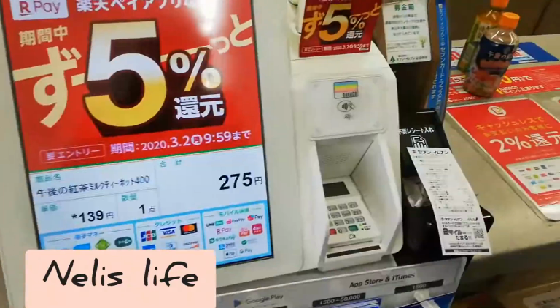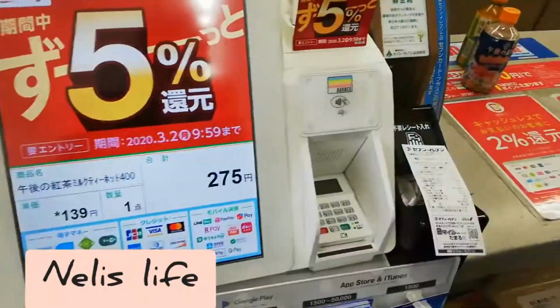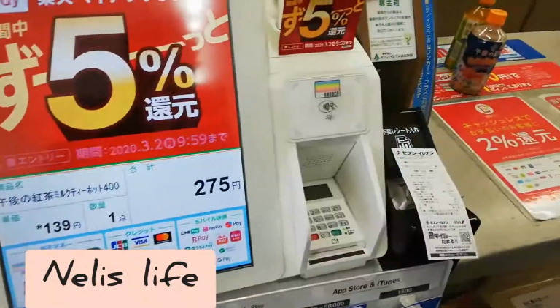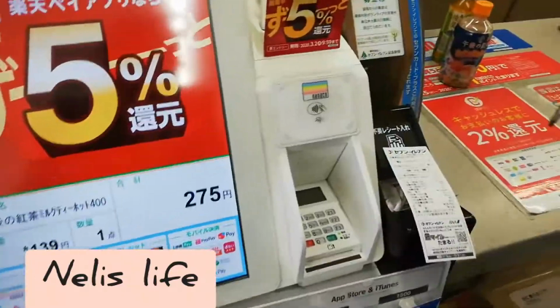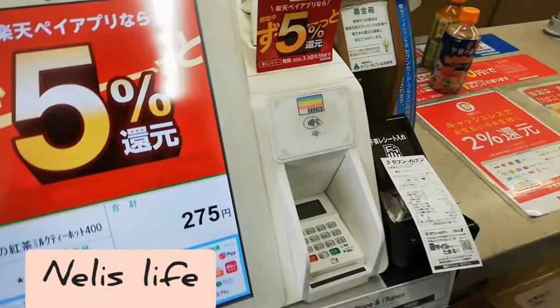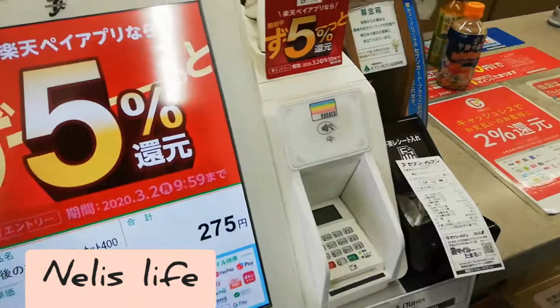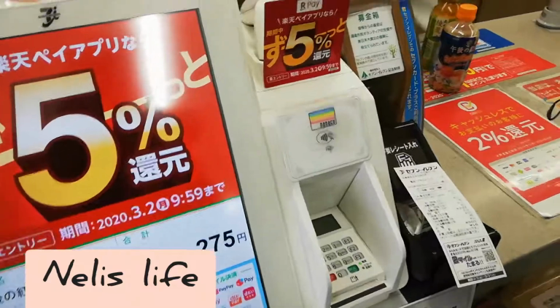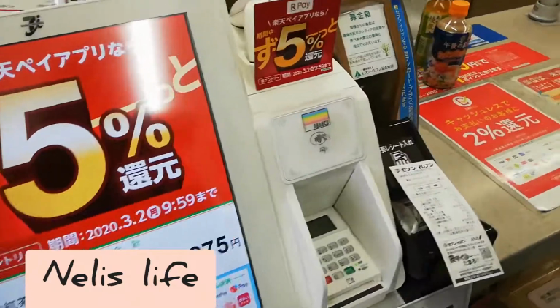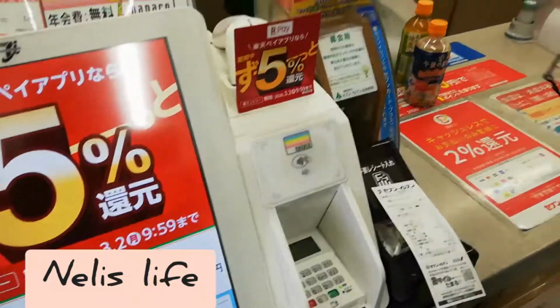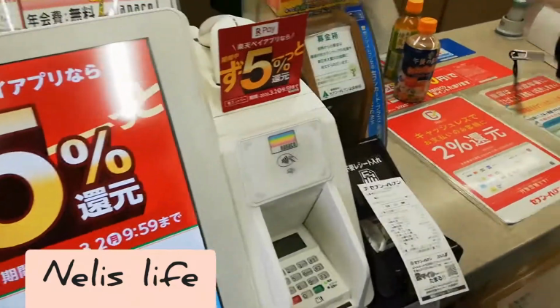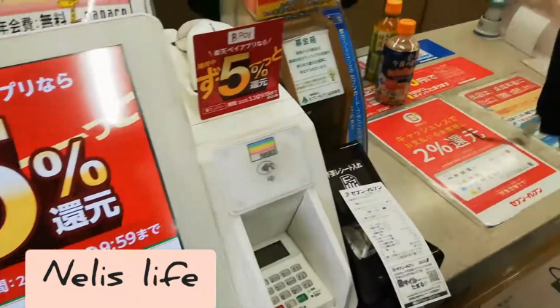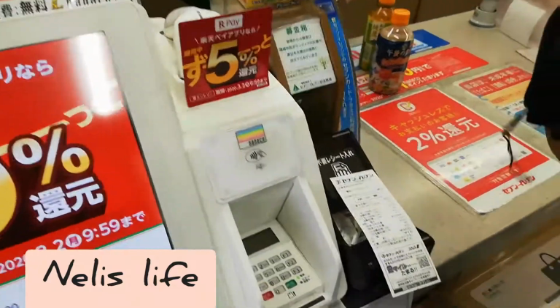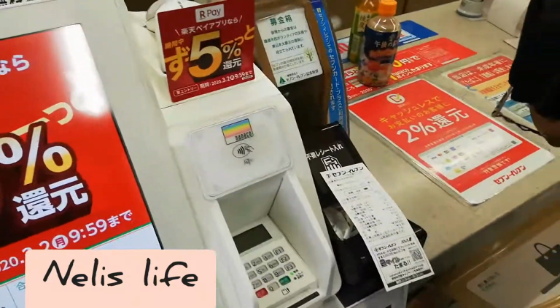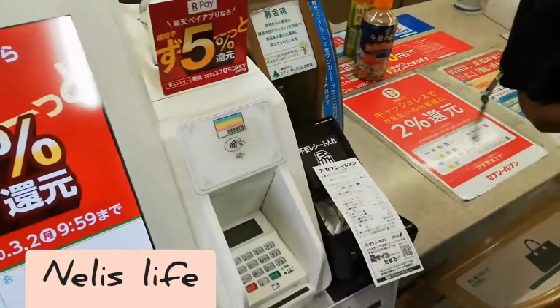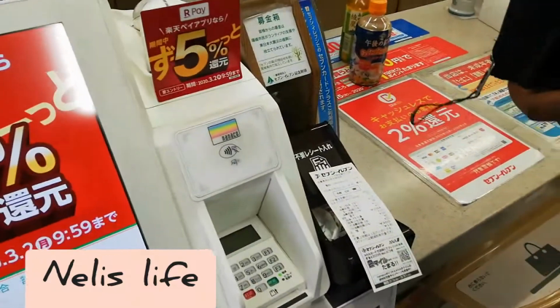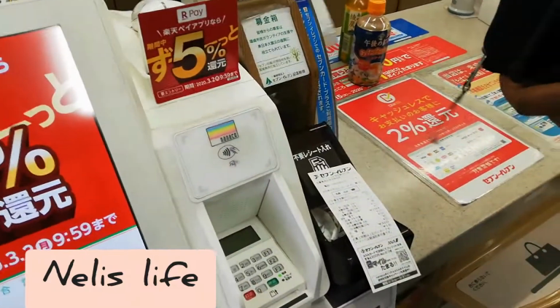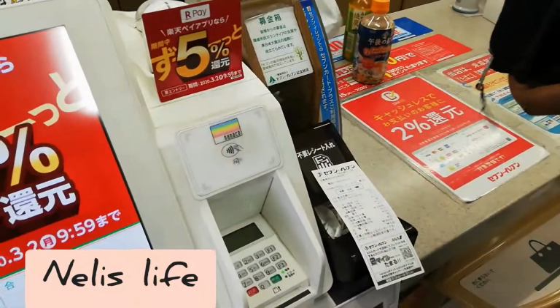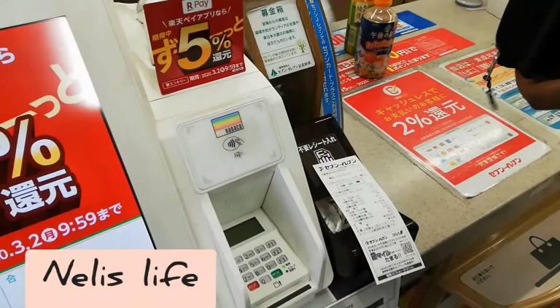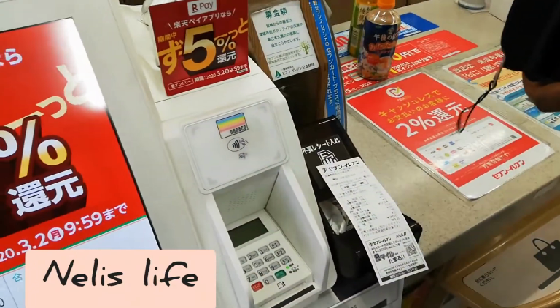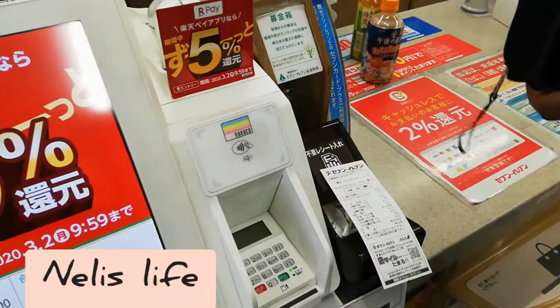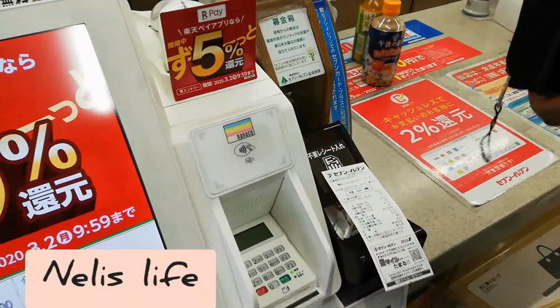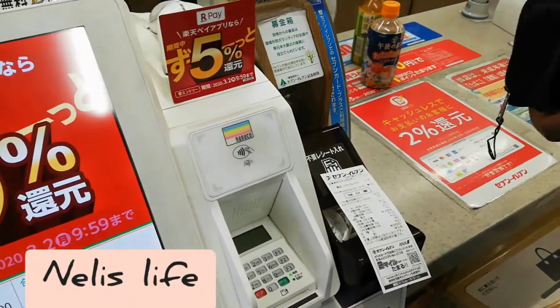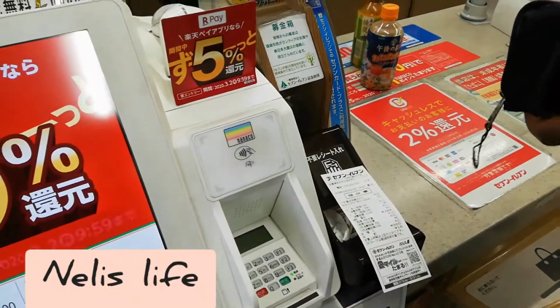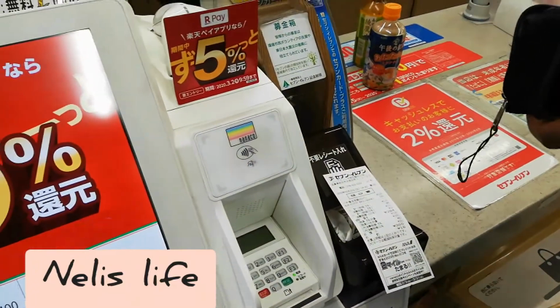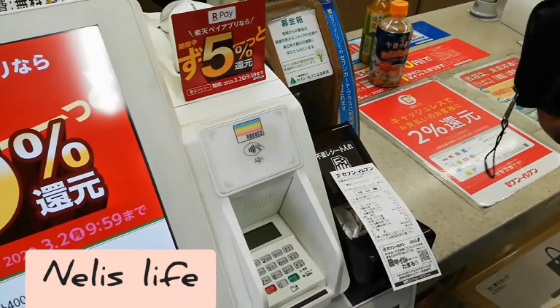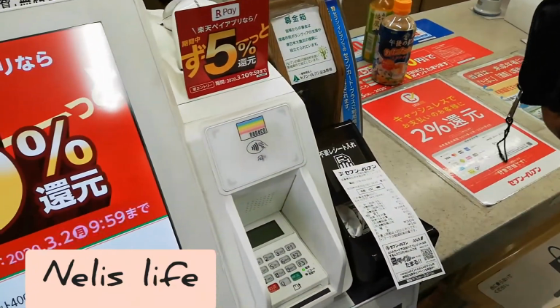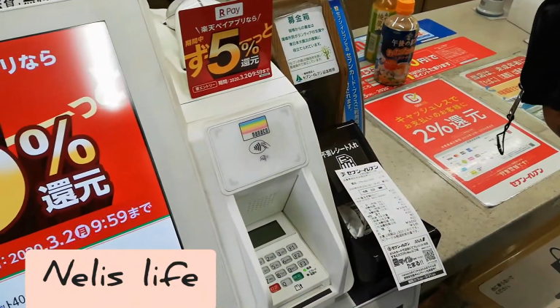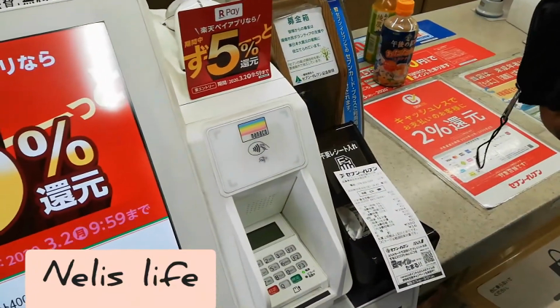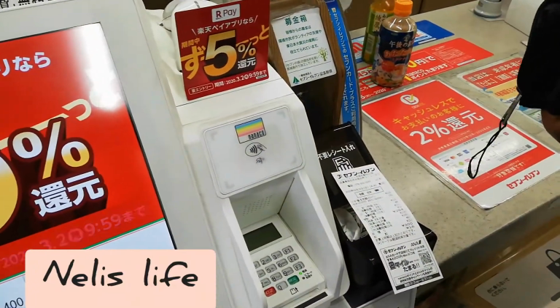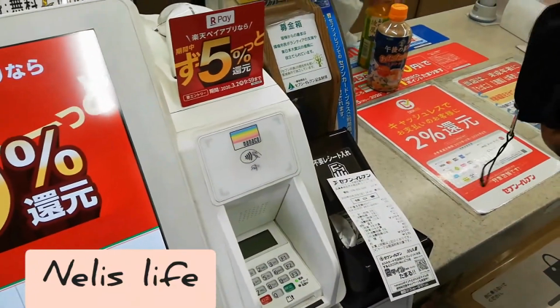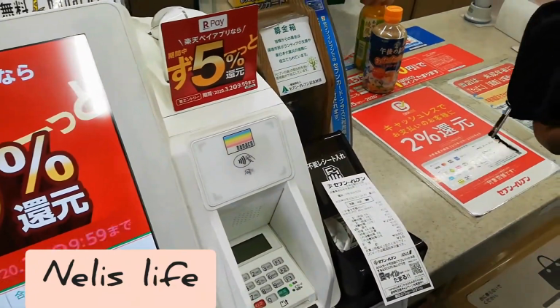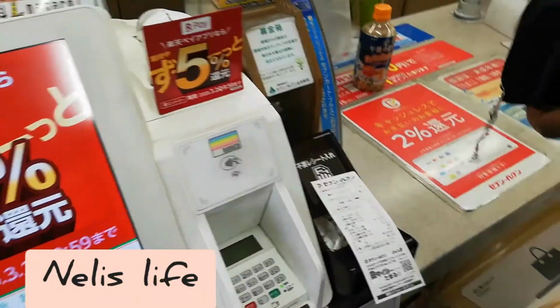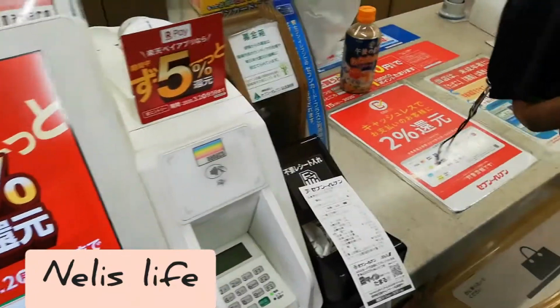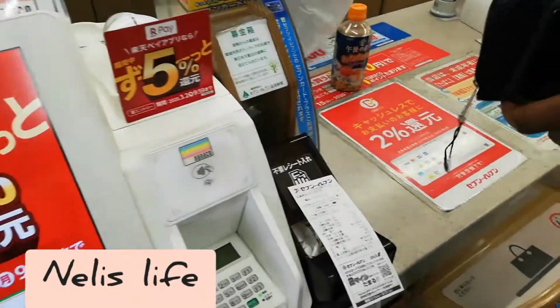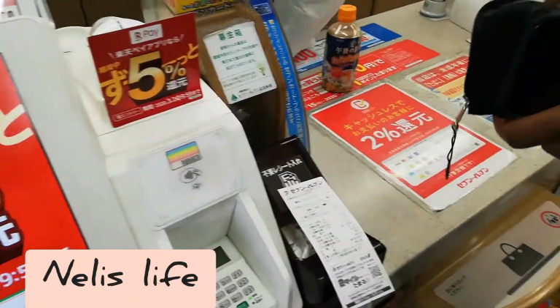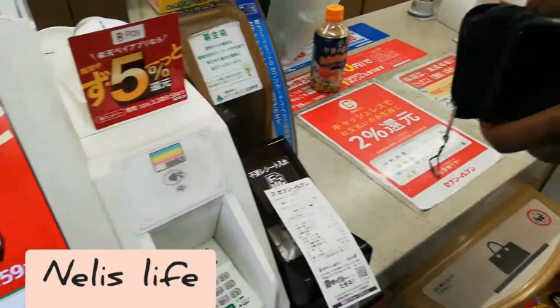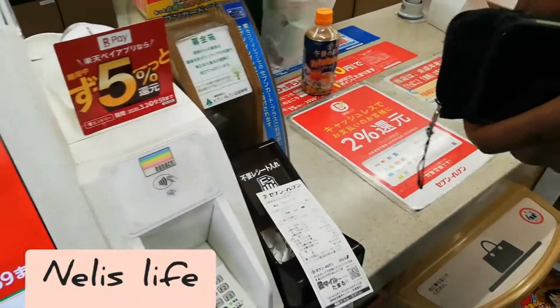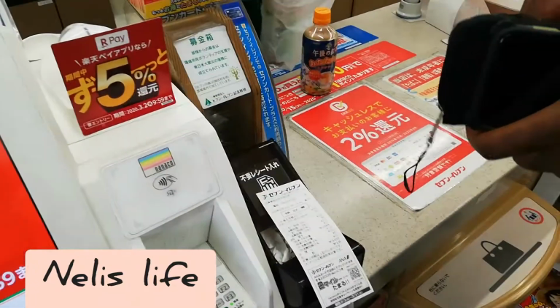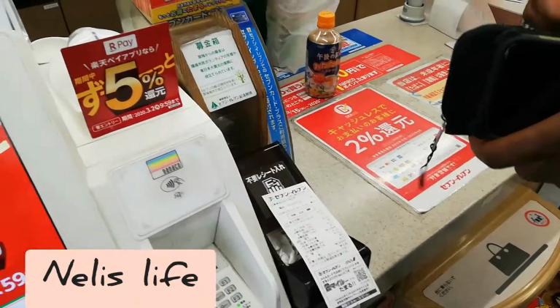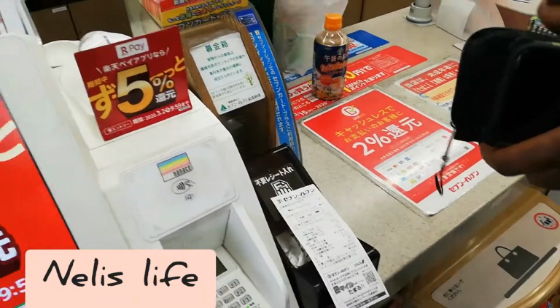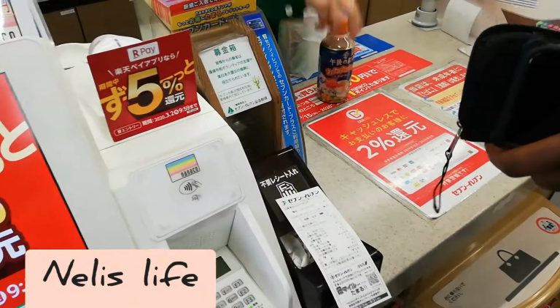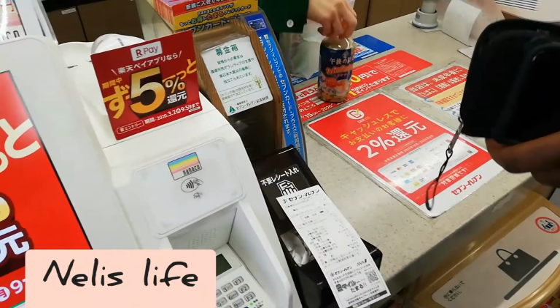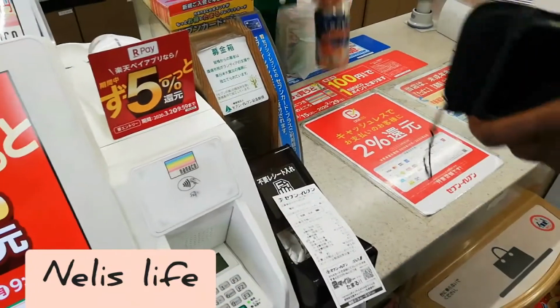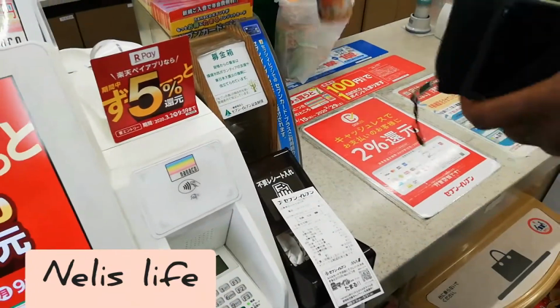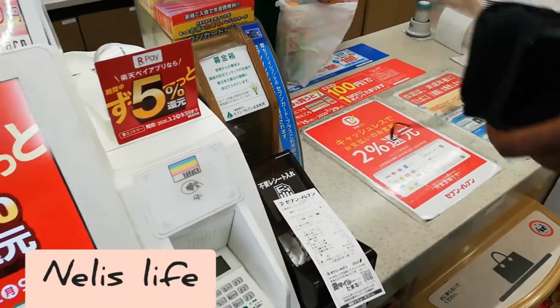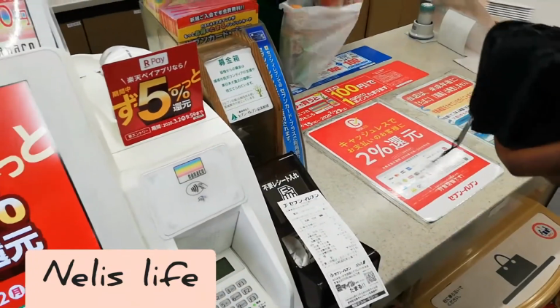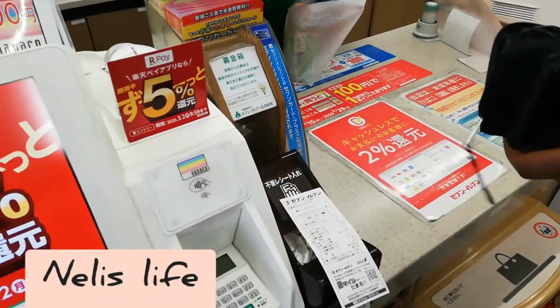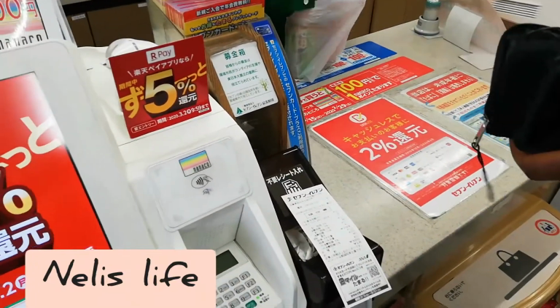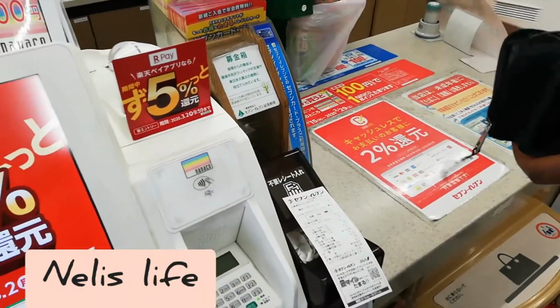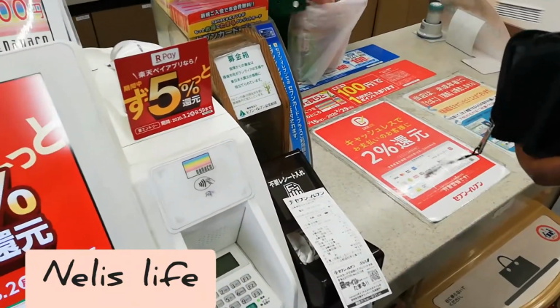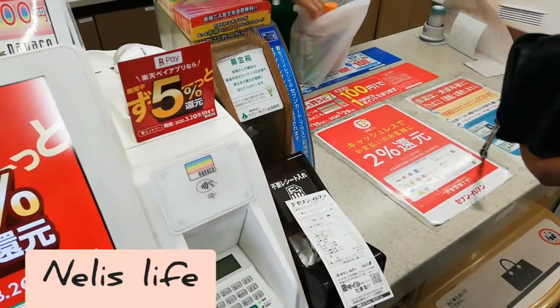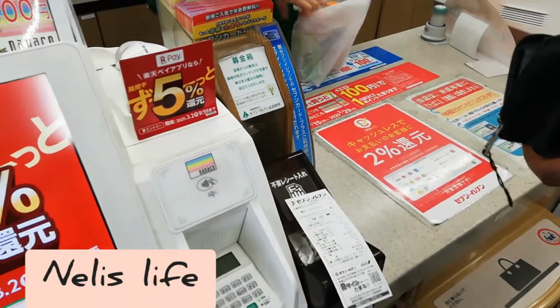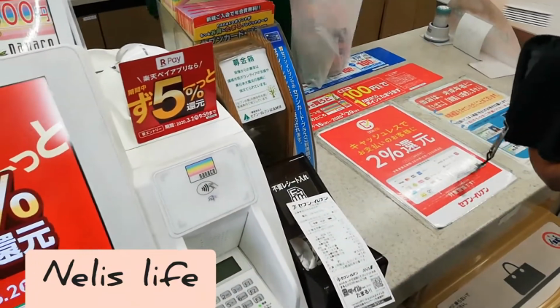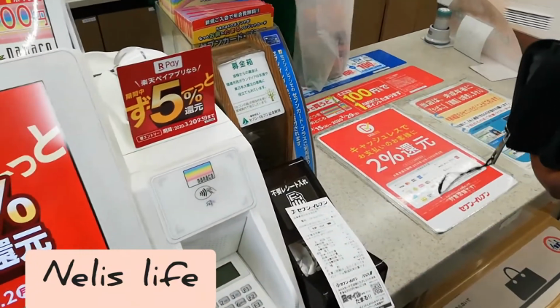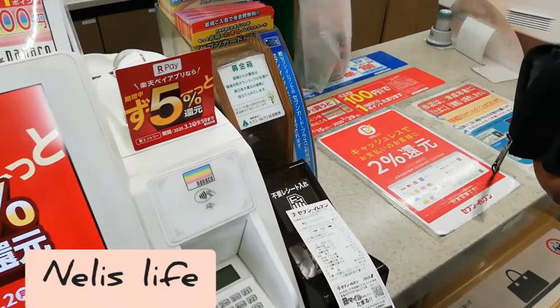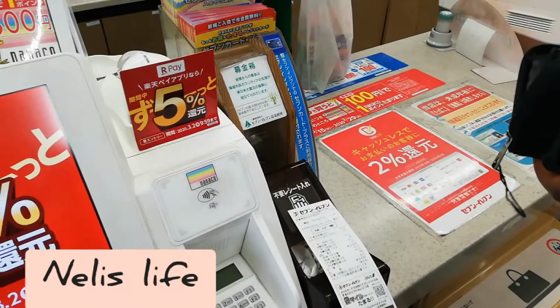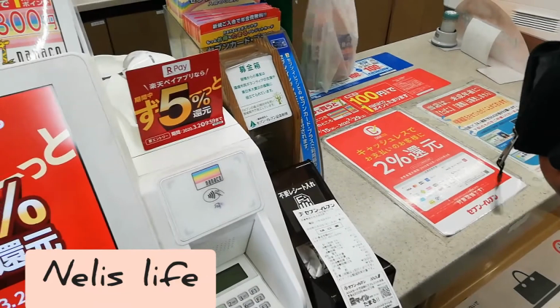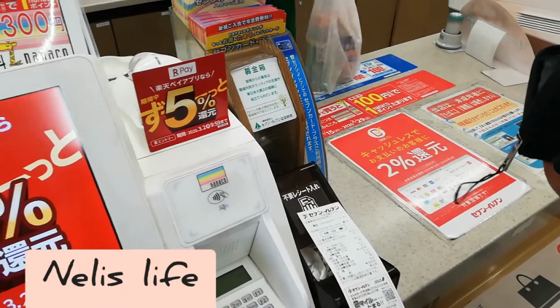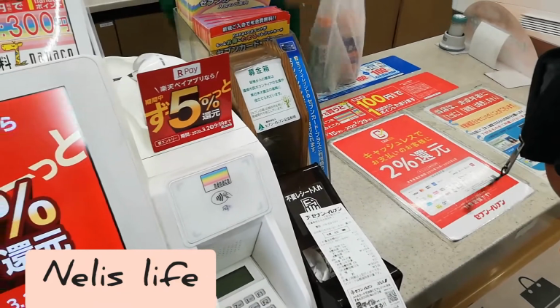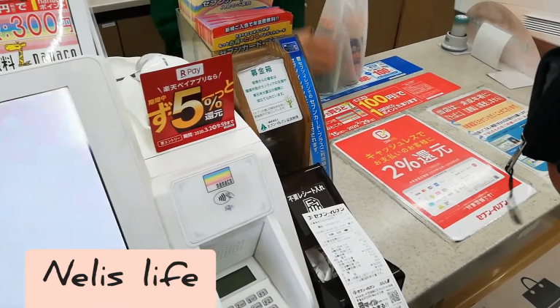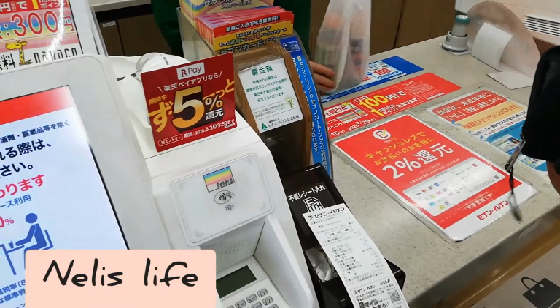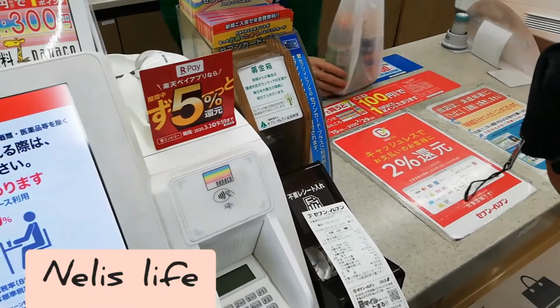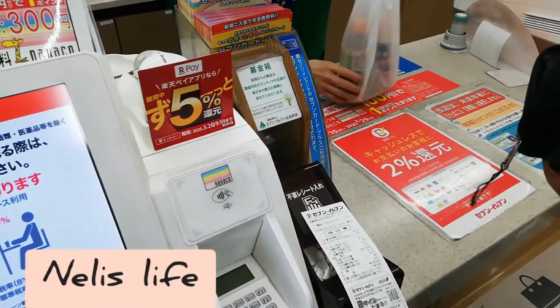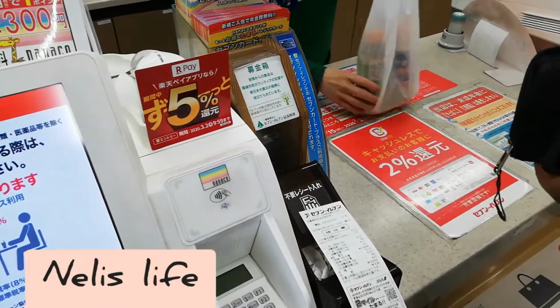There are many other convenience store chains in Japan — FamilyMart, Lawson, MiniStop, and Daily Yamazaki.